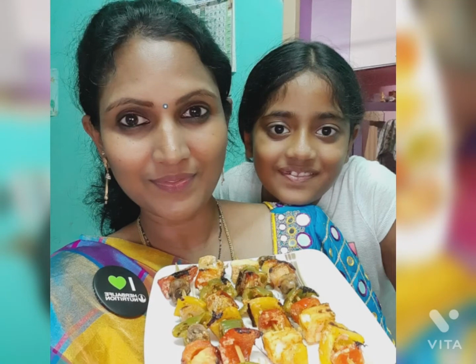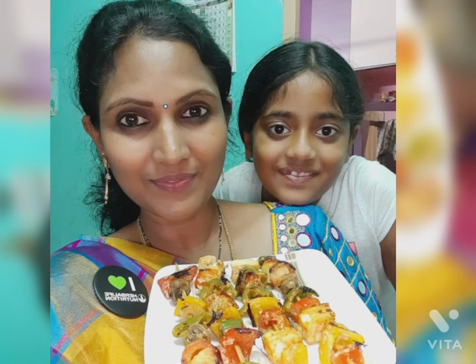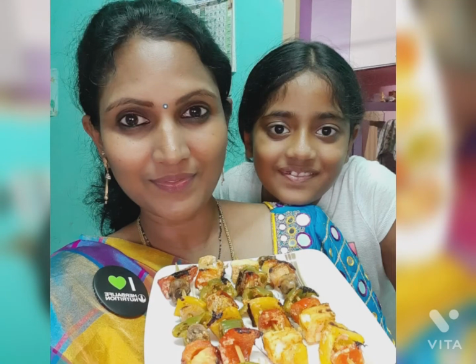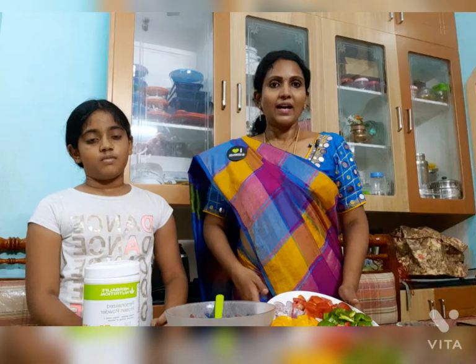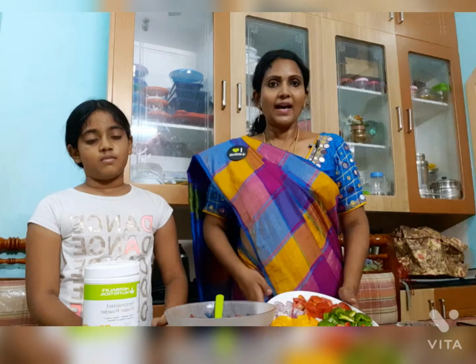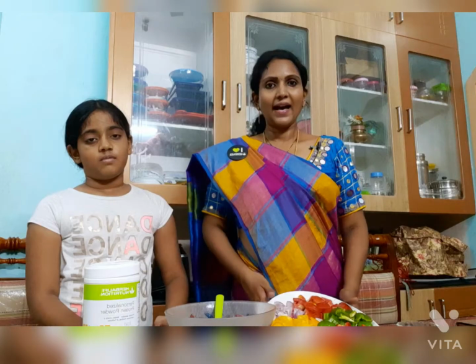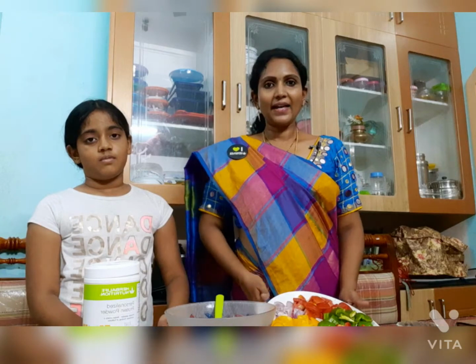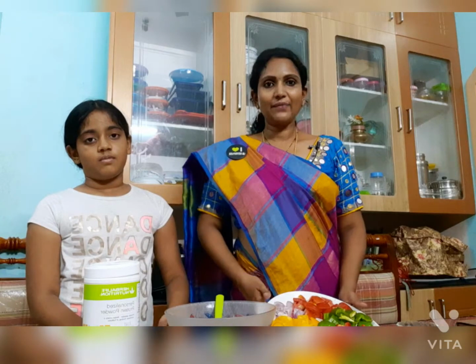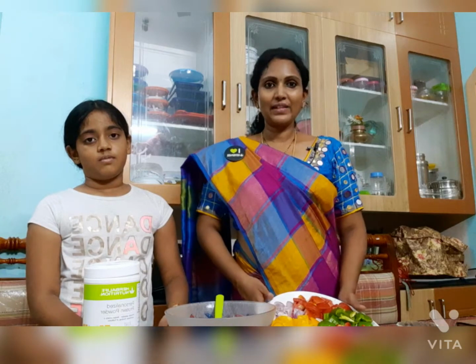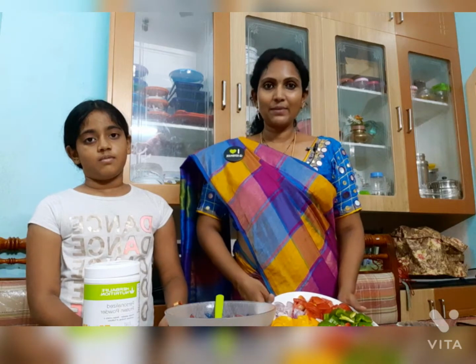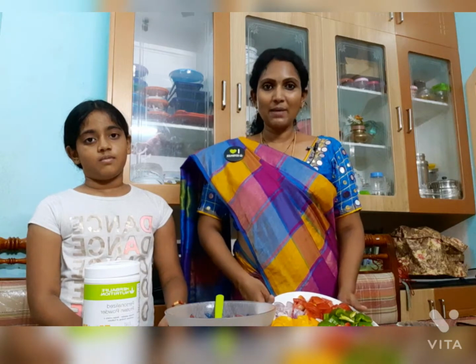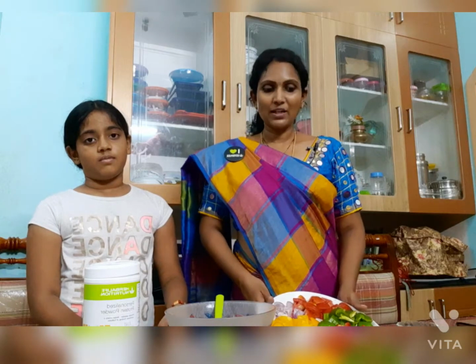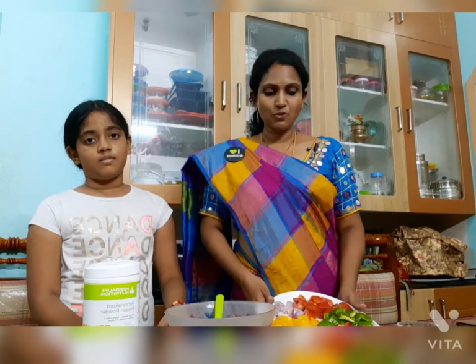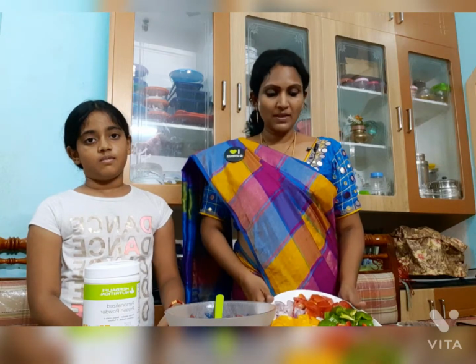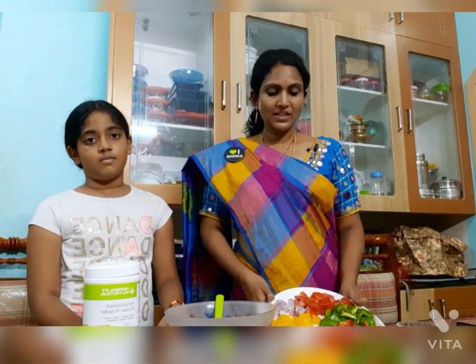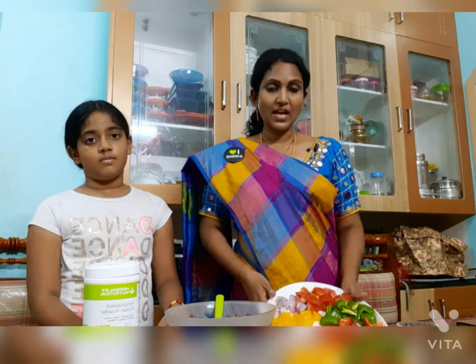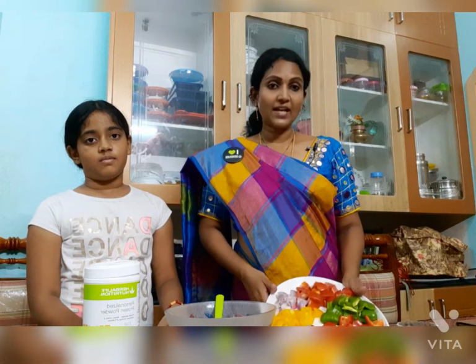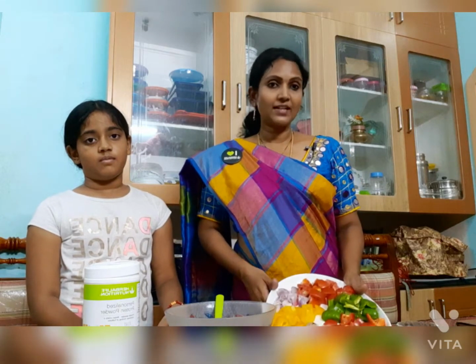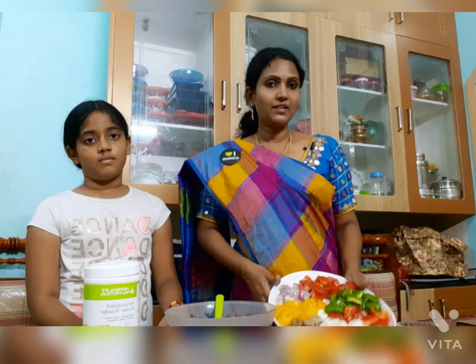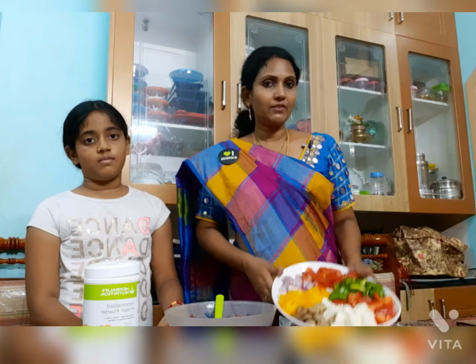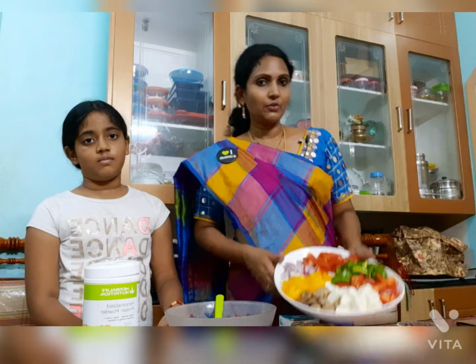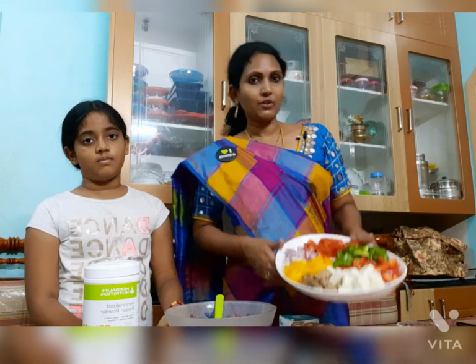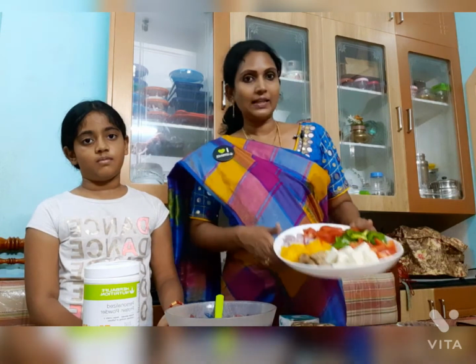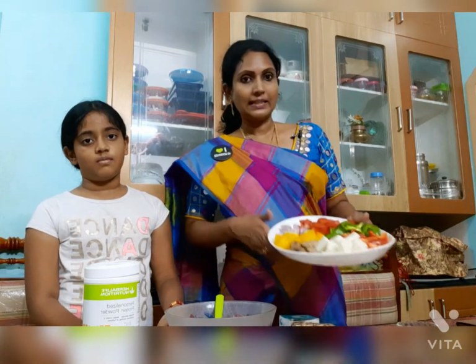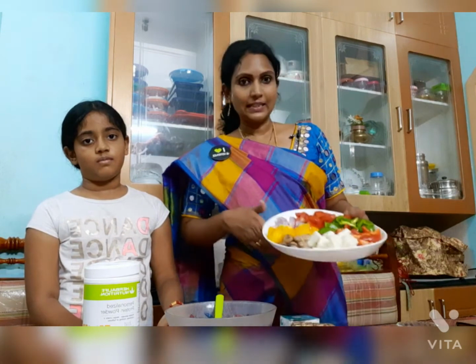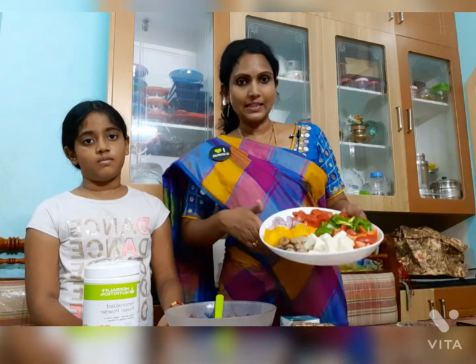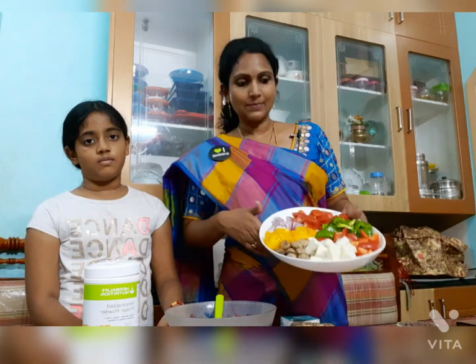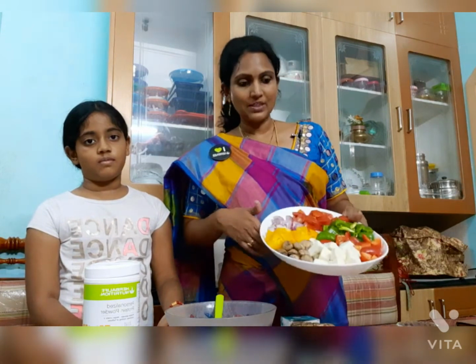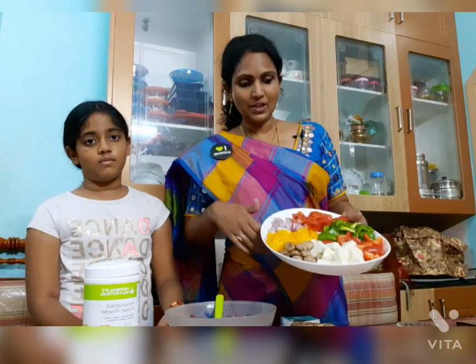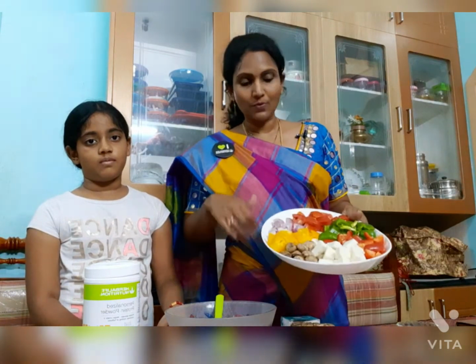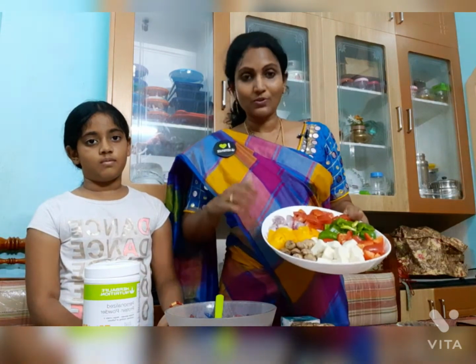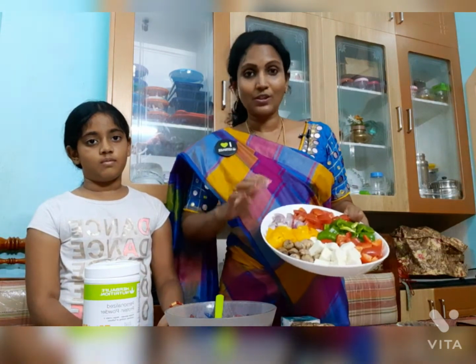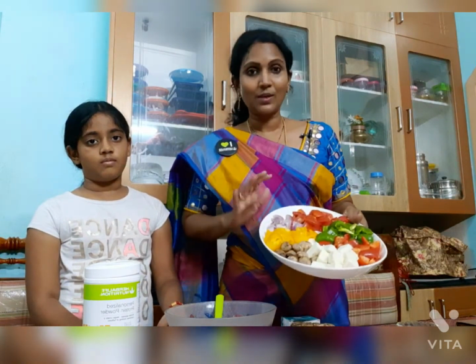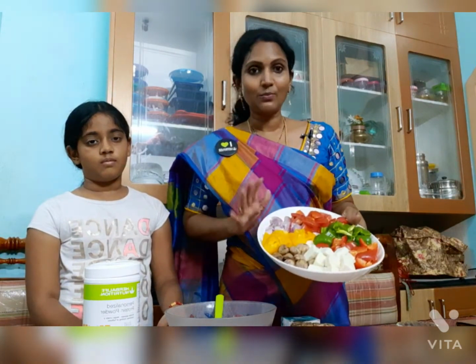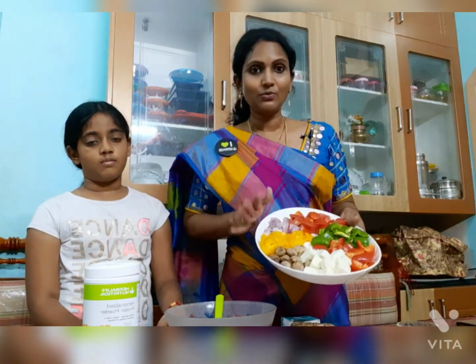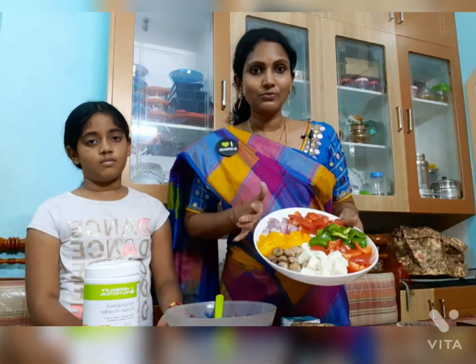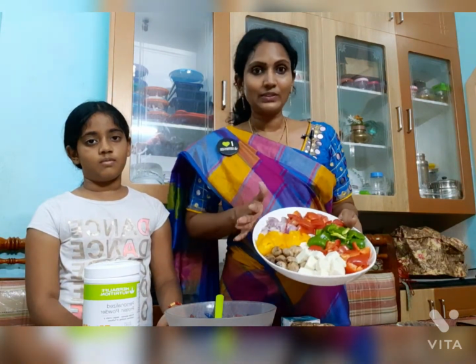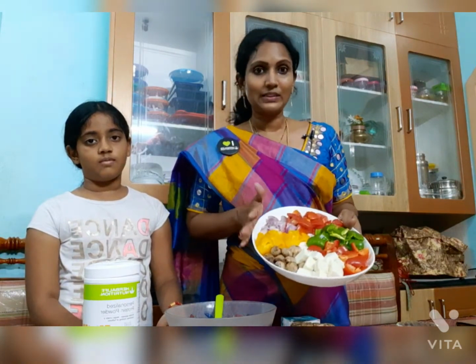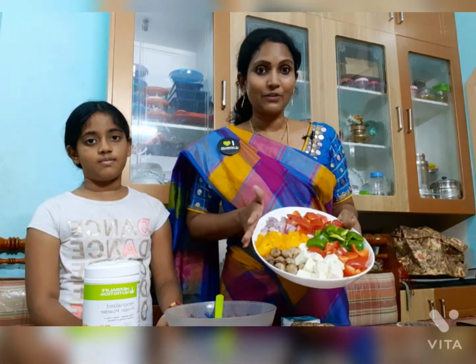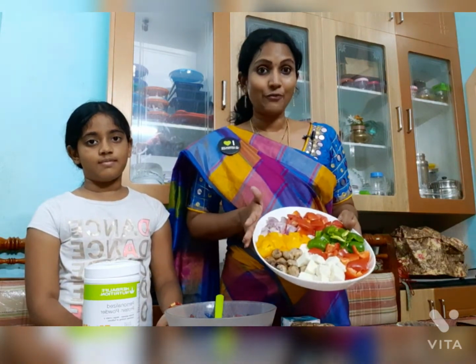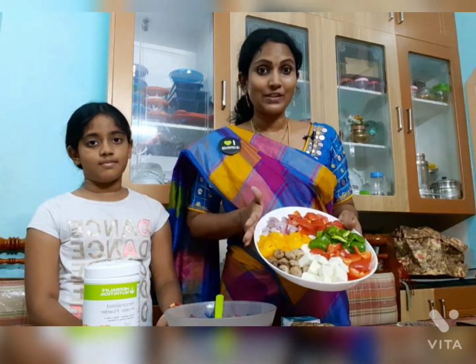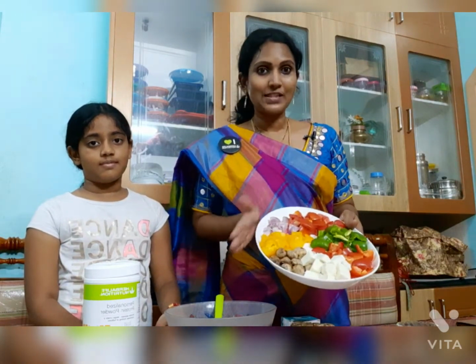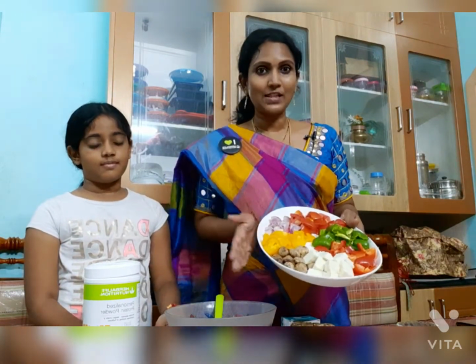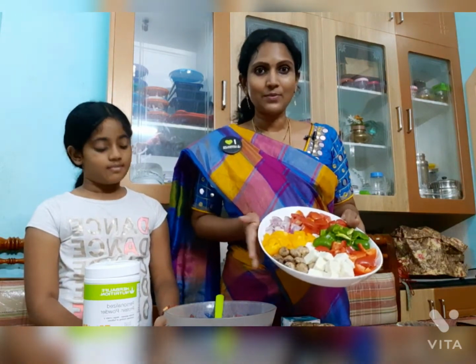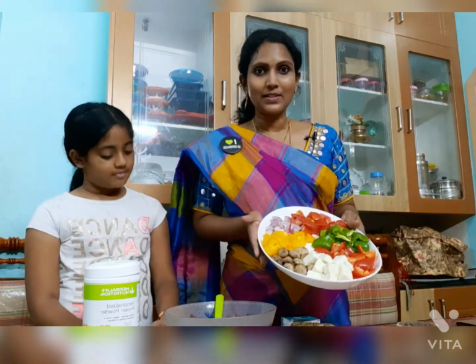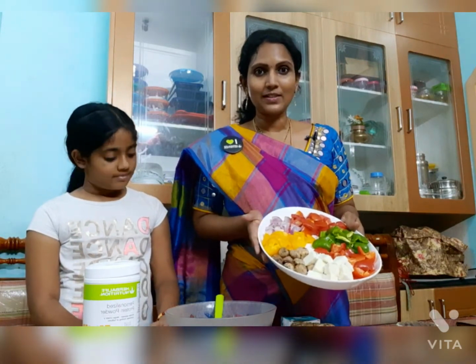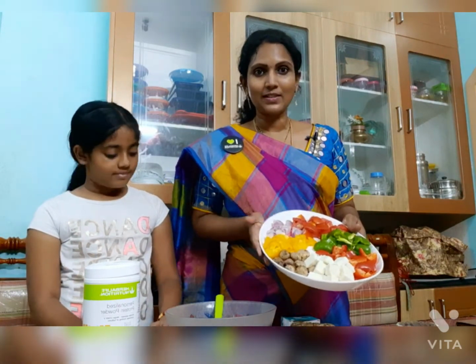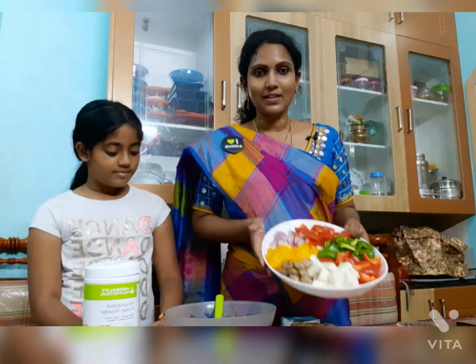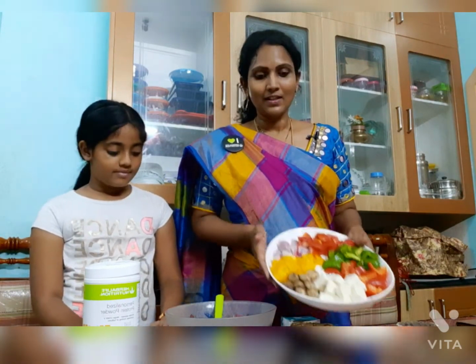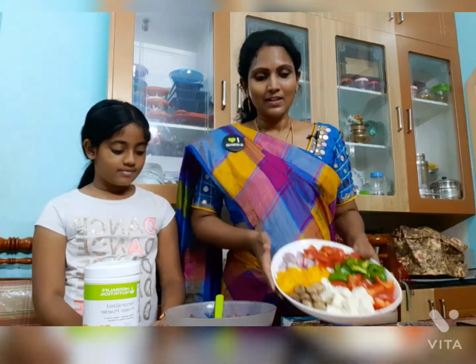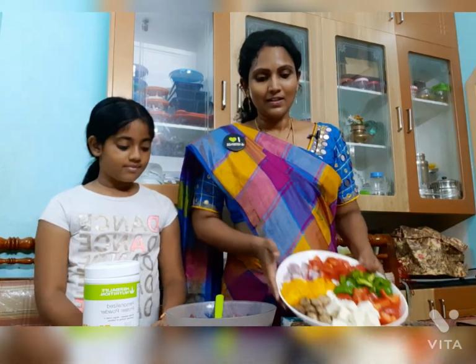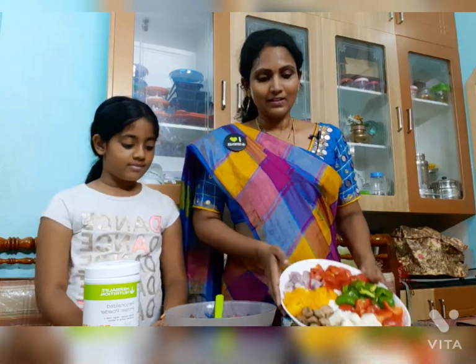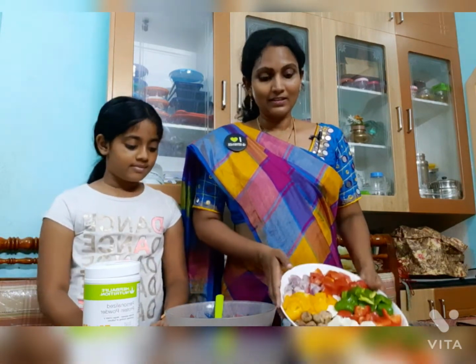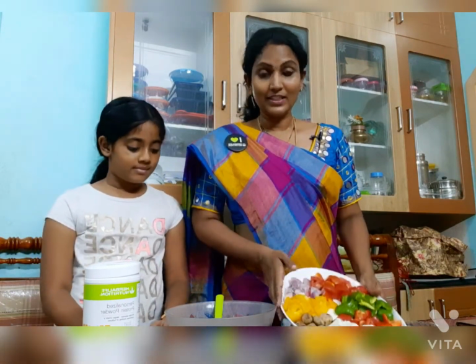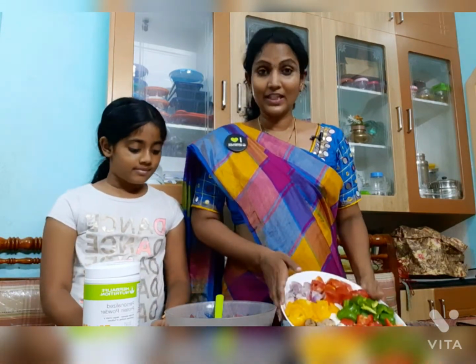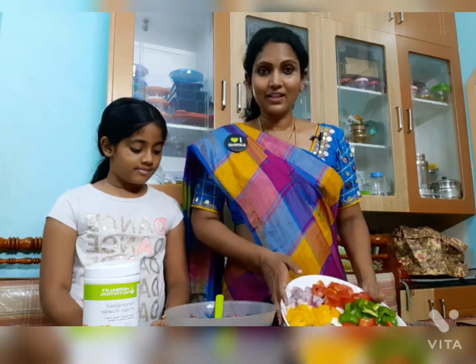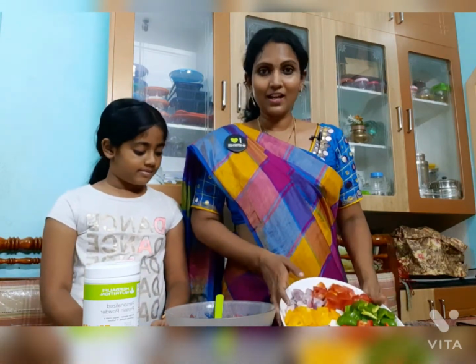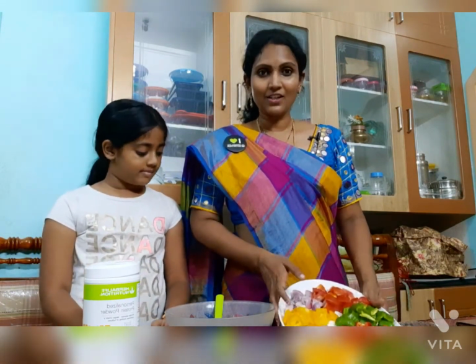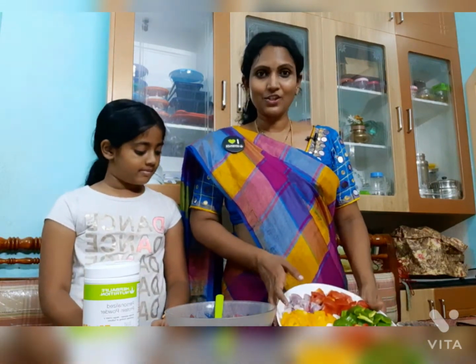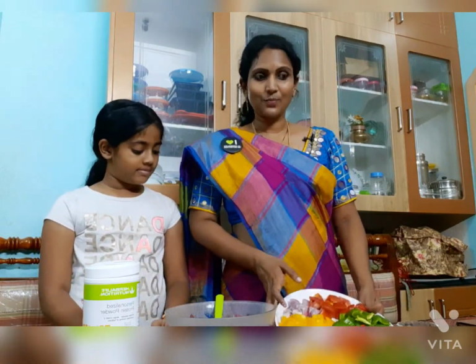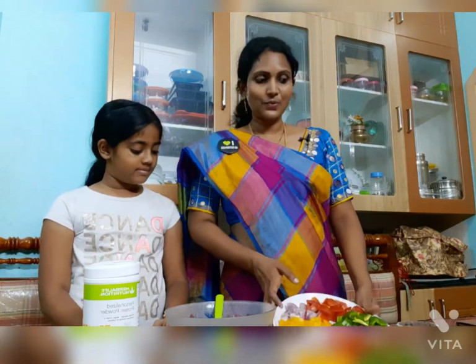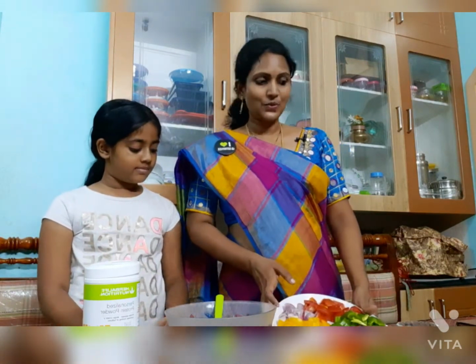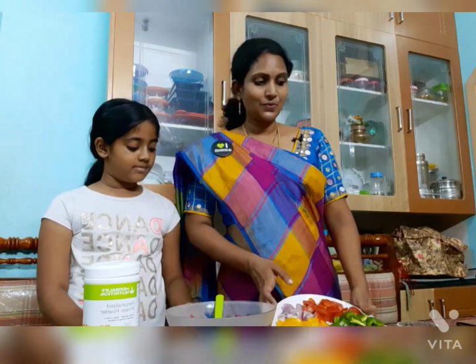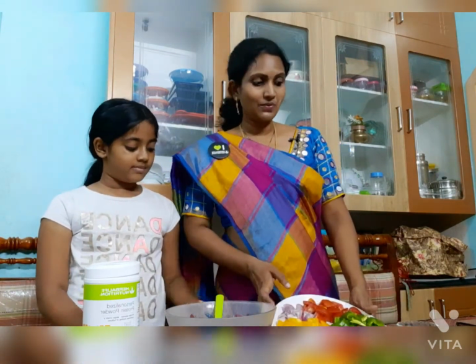Hi, welcome back to my channel. We are going to talk about a healthy recipe with a vegetable tikka and chapuchu.